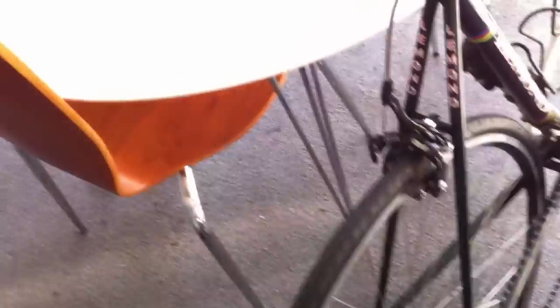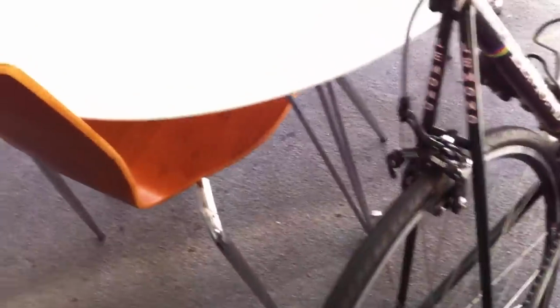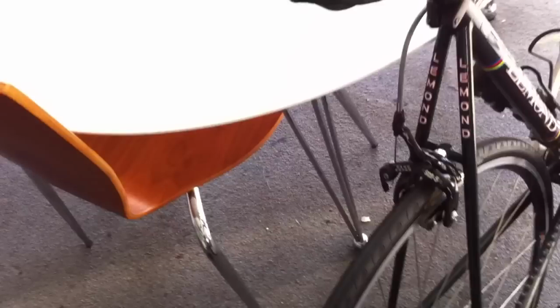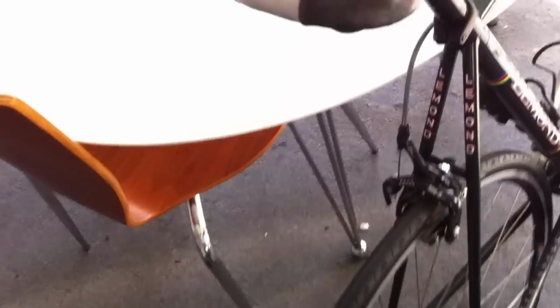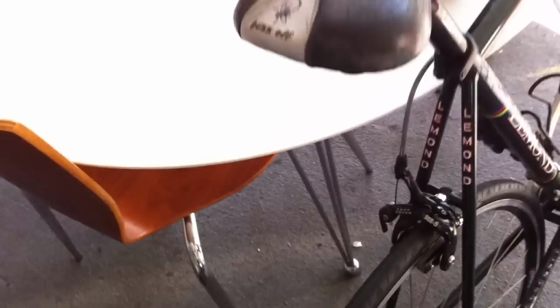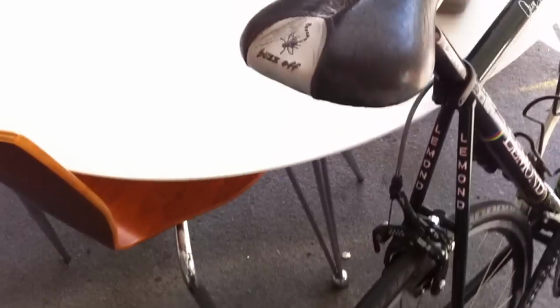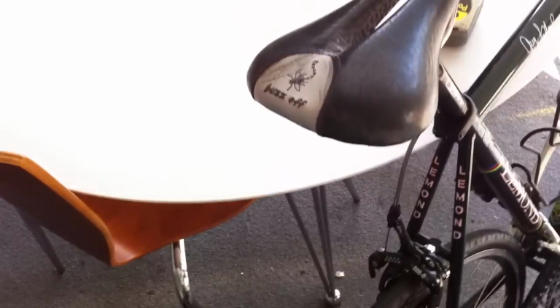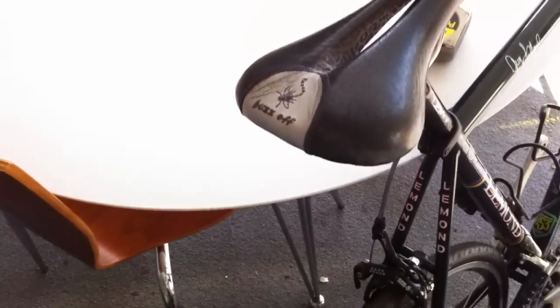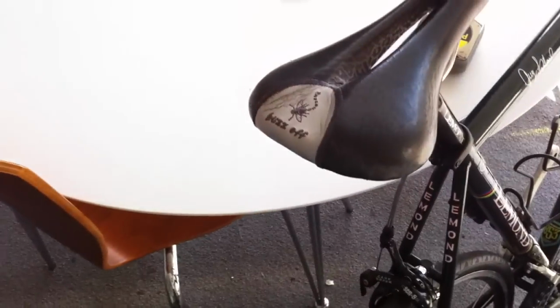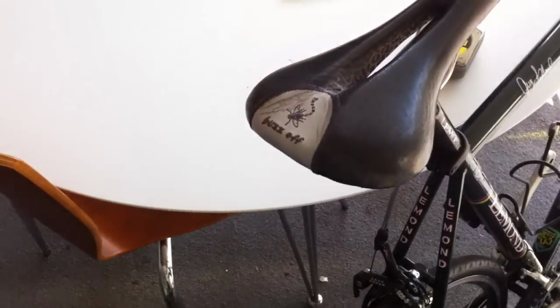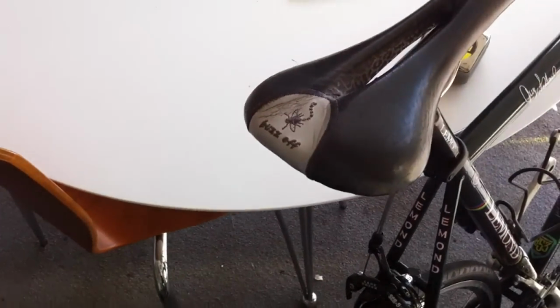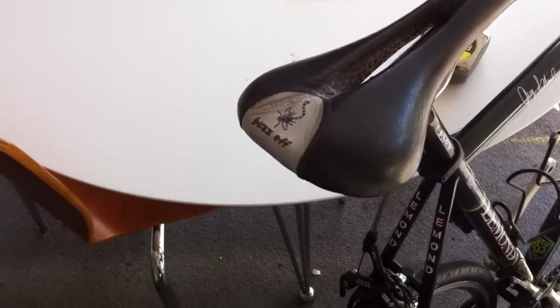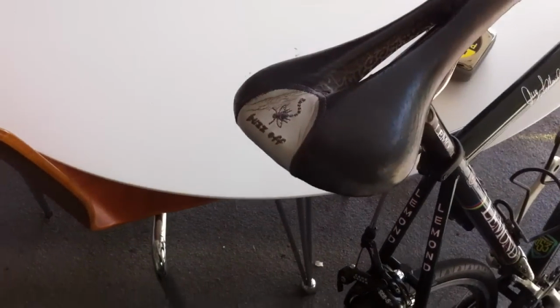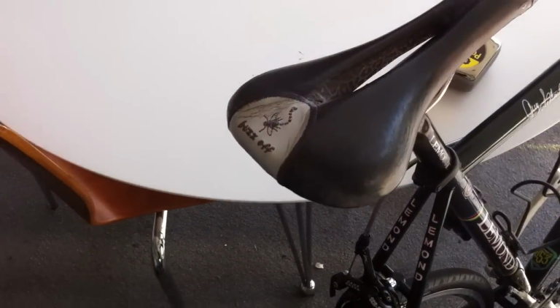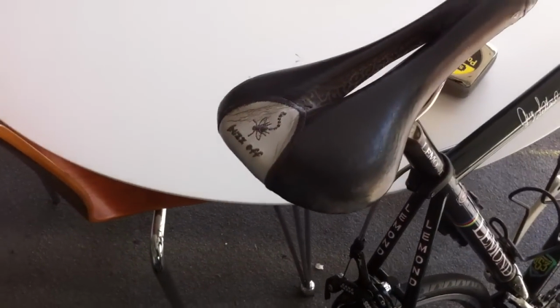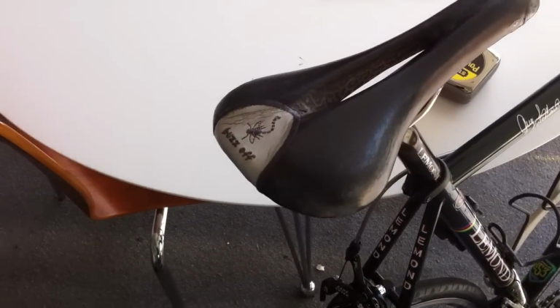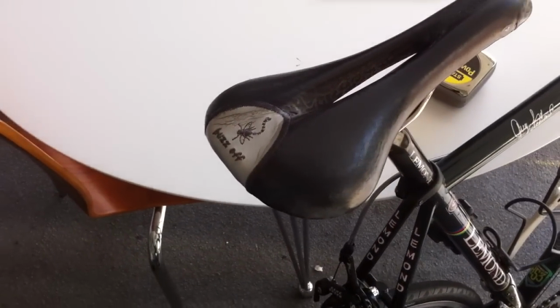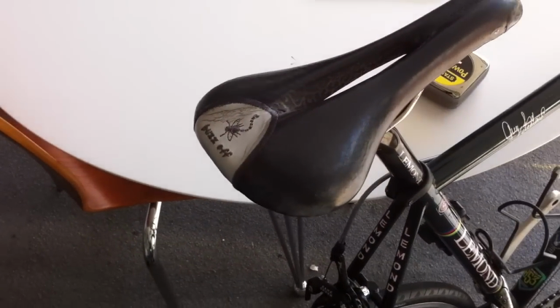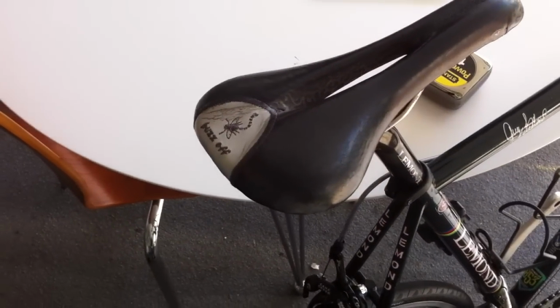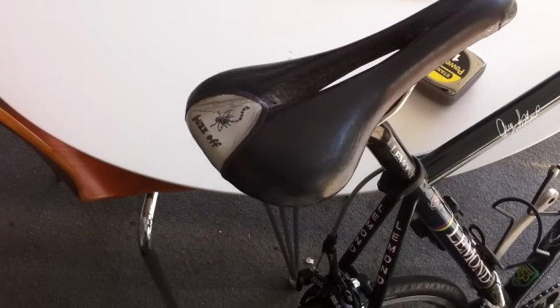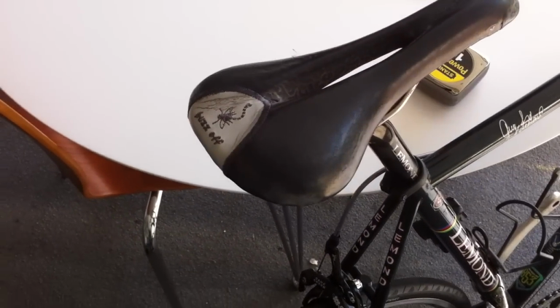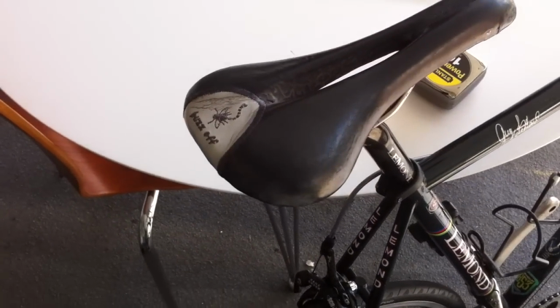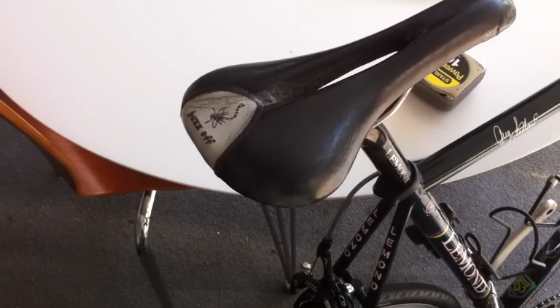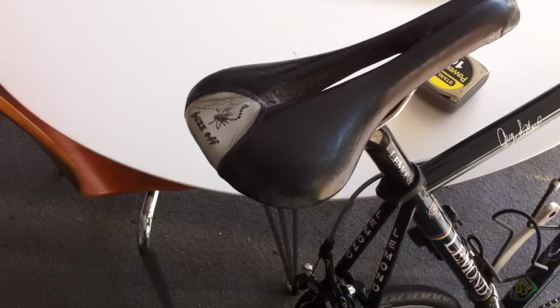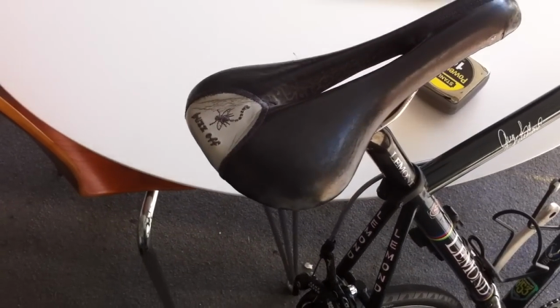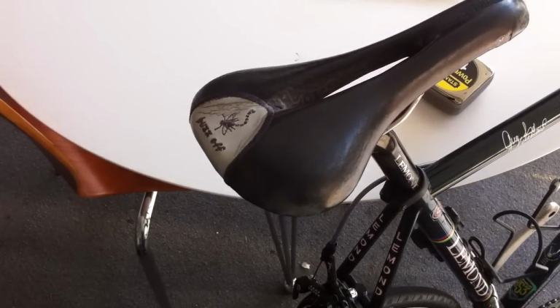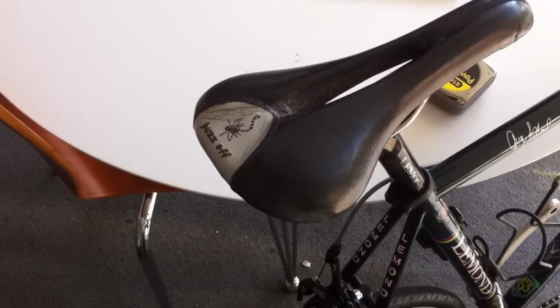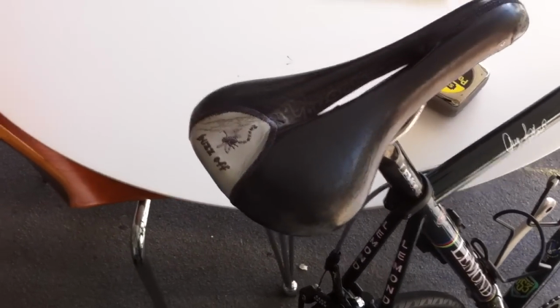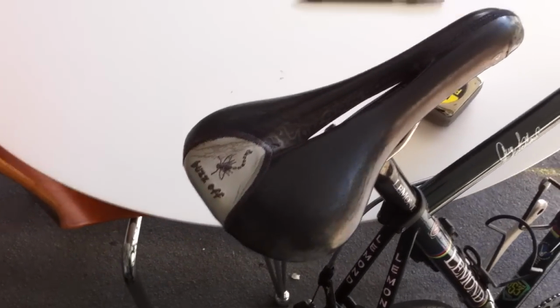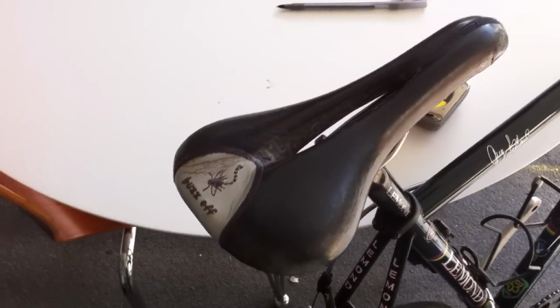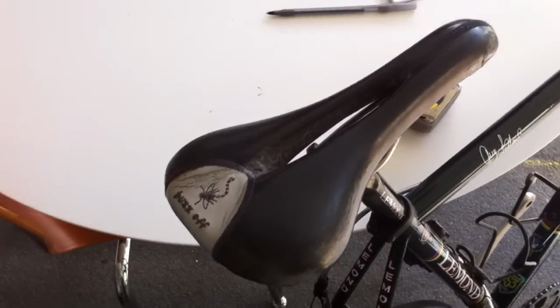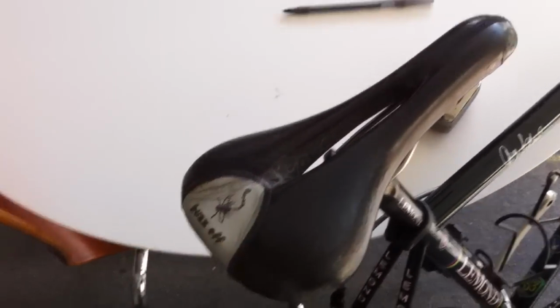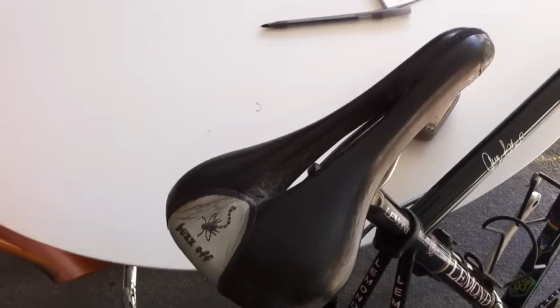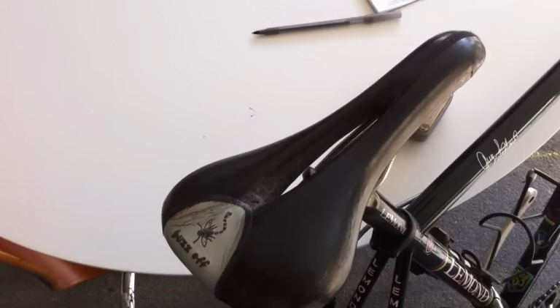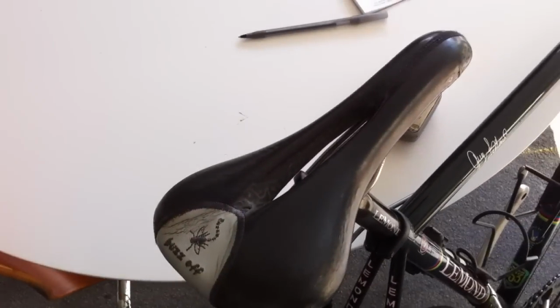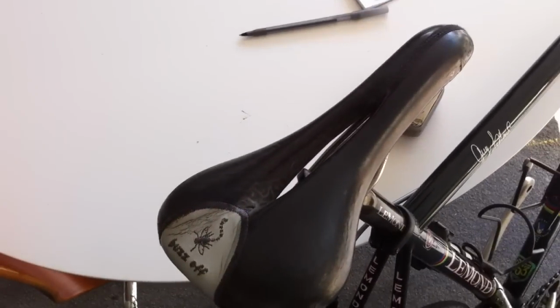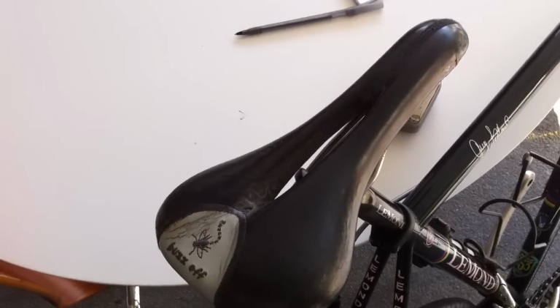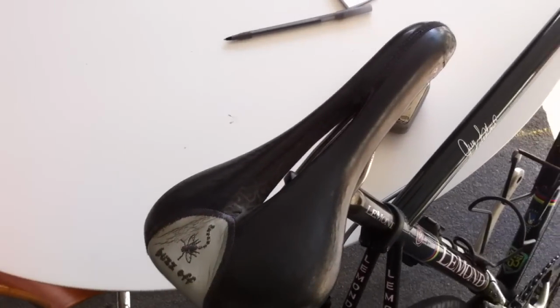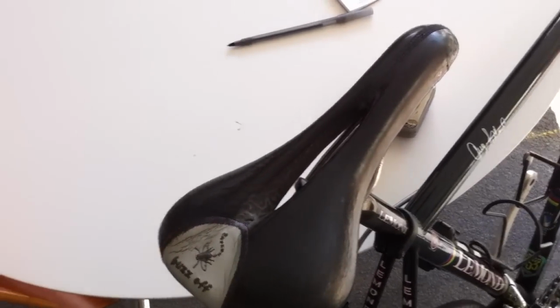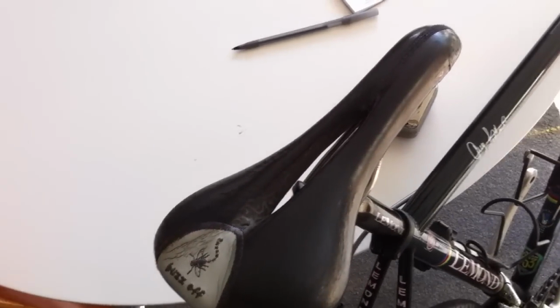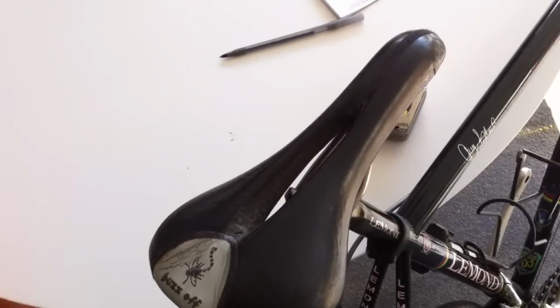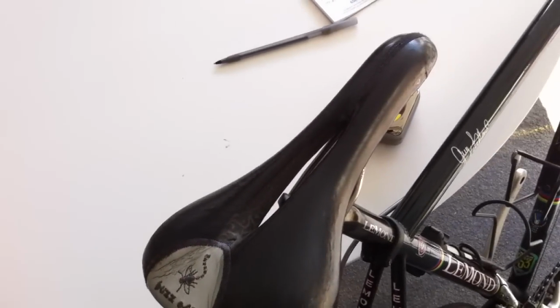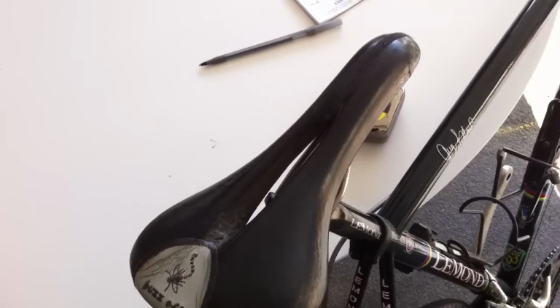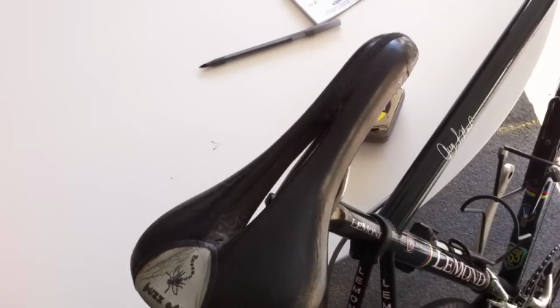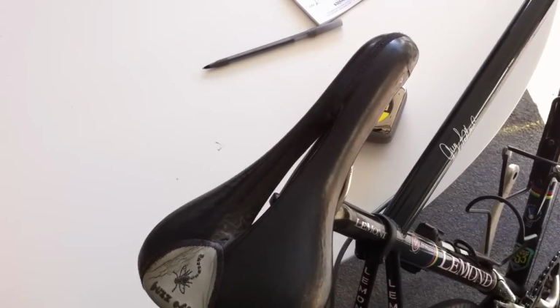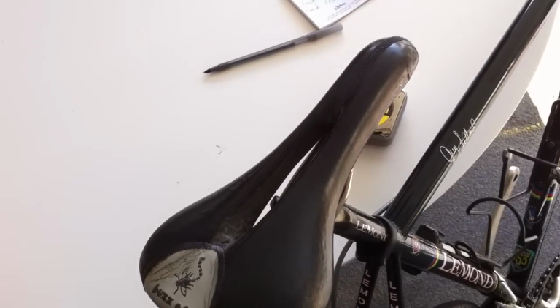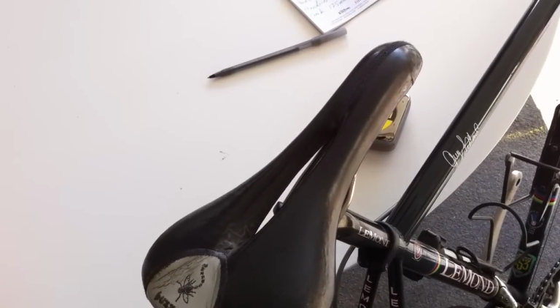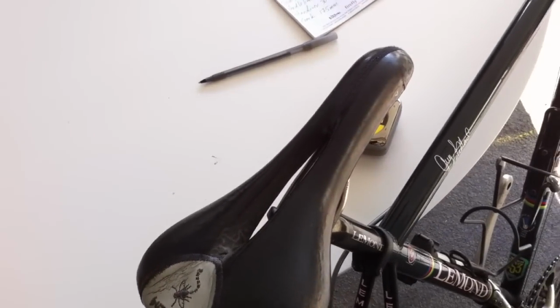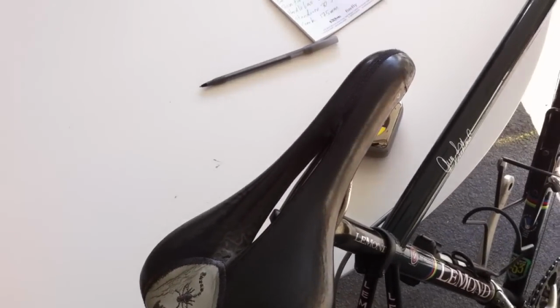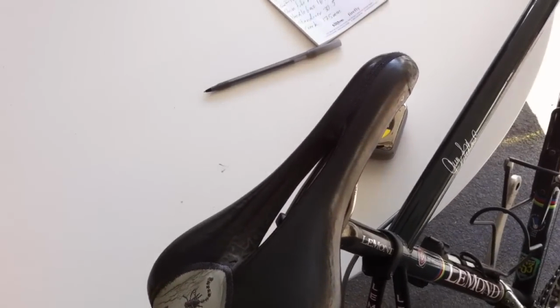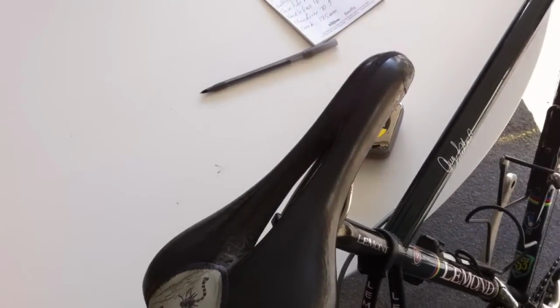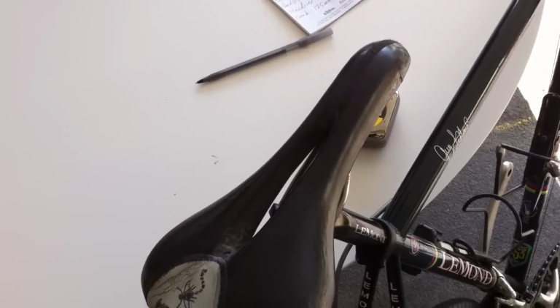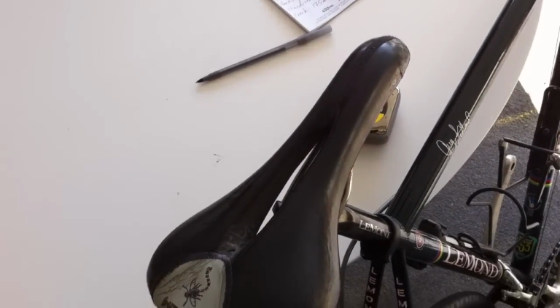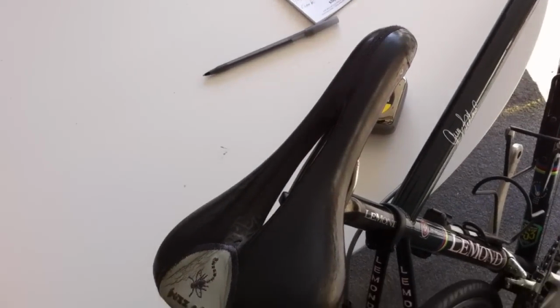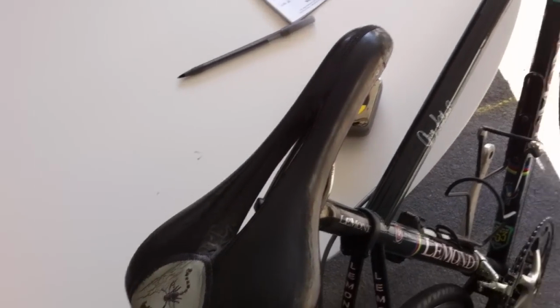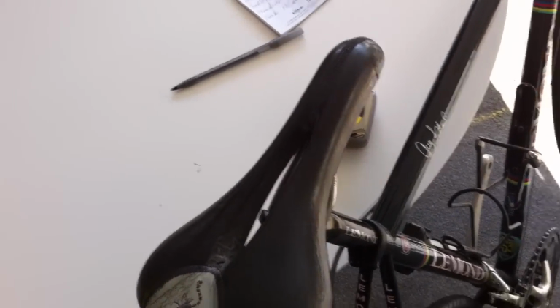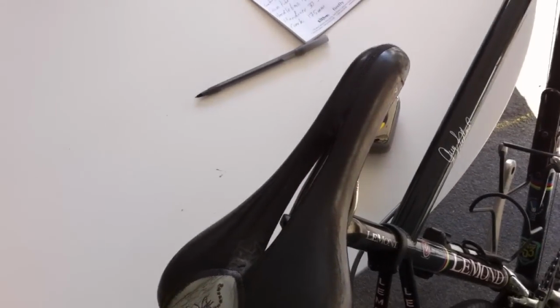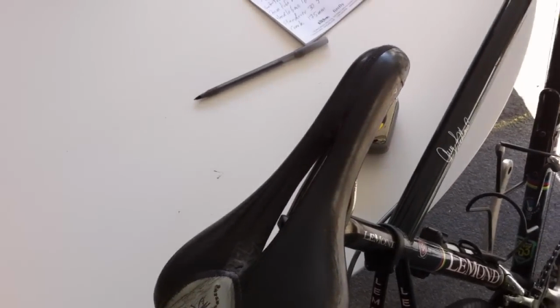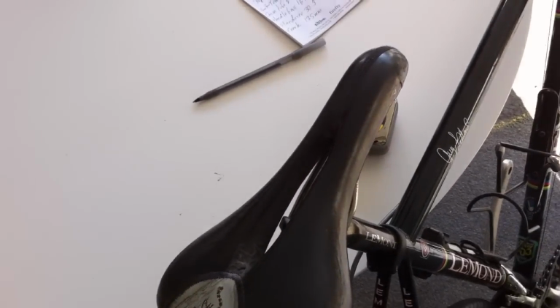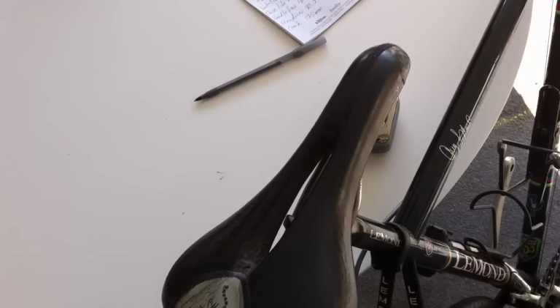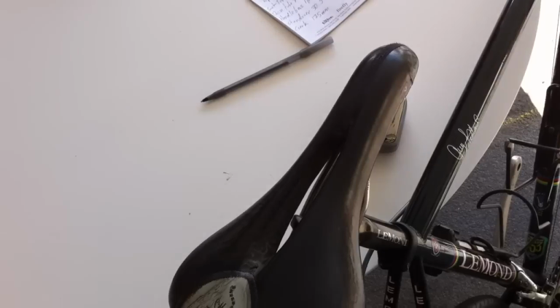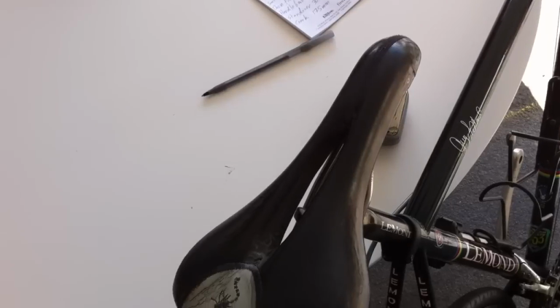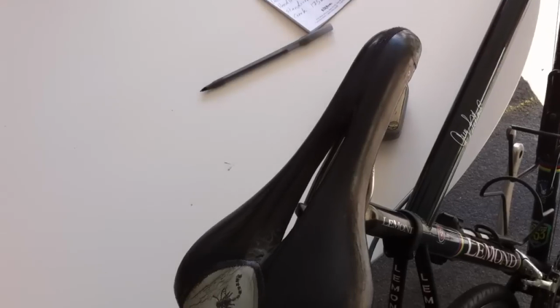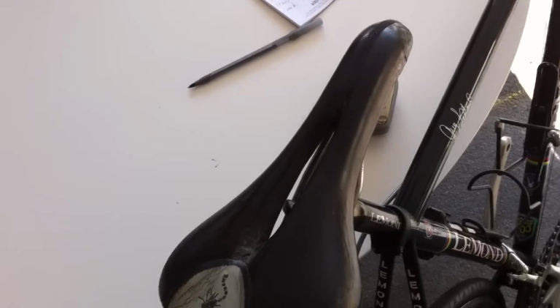Moving on to the saddle — this is not an original saddle, this is a Terry saddle. It is very comfortable, and I have ridden it for a lot of miles.